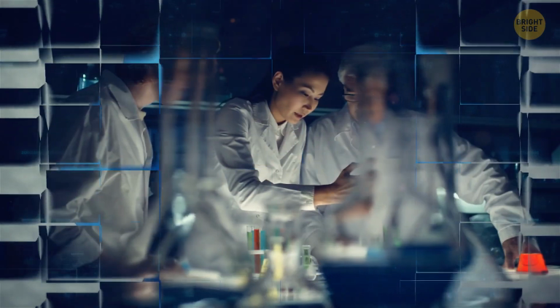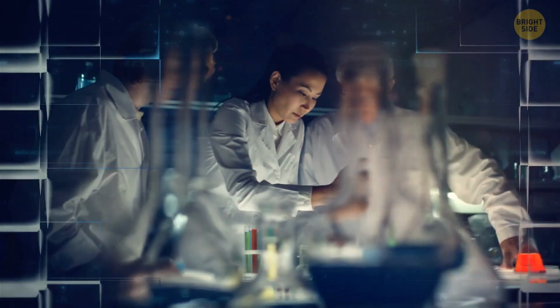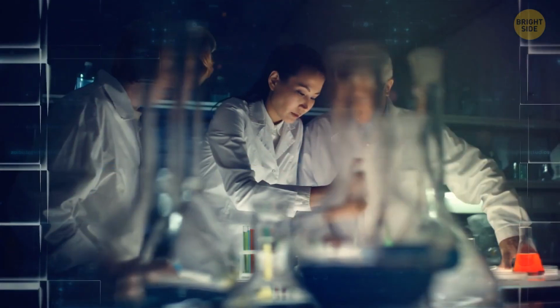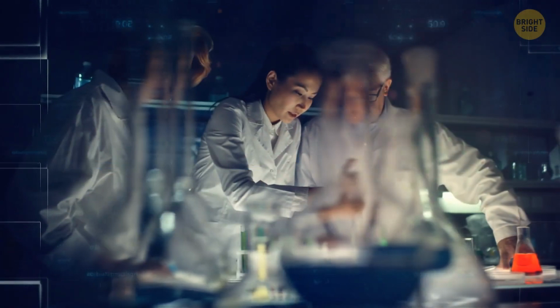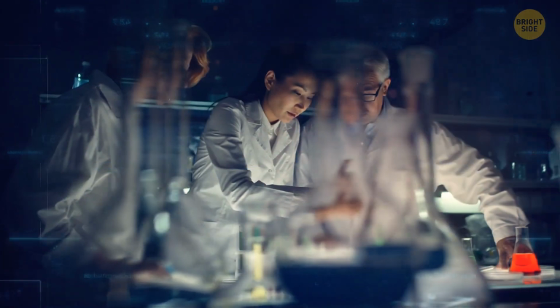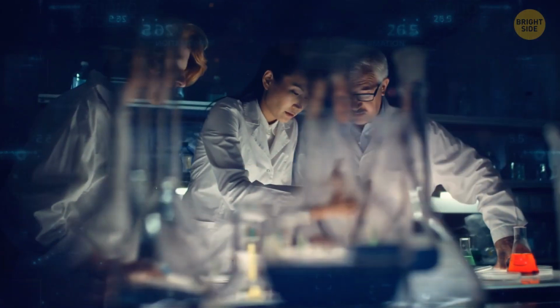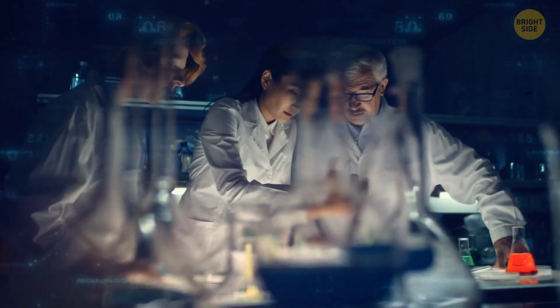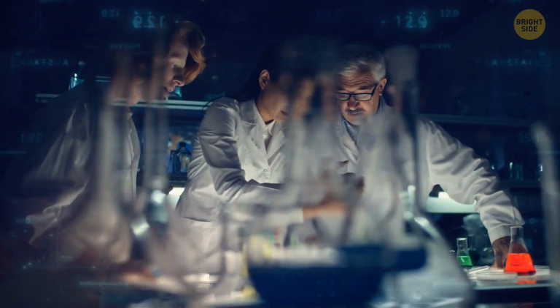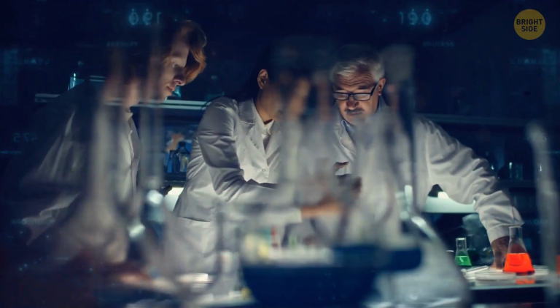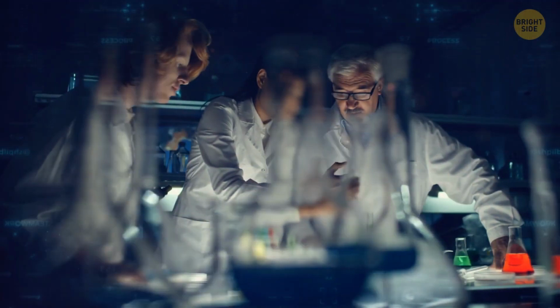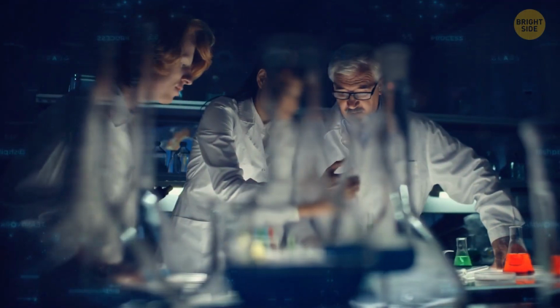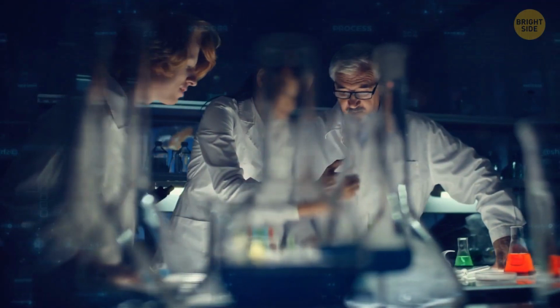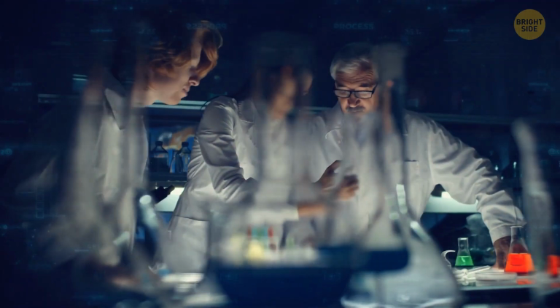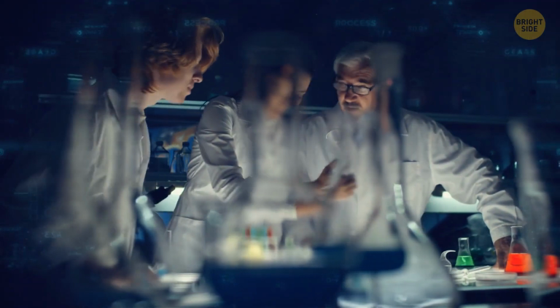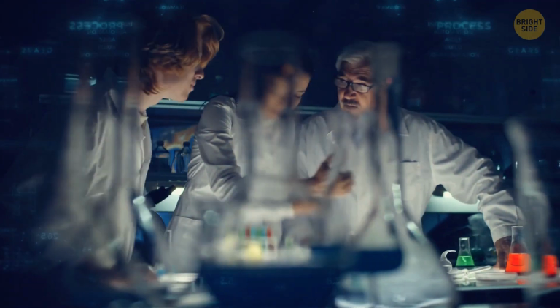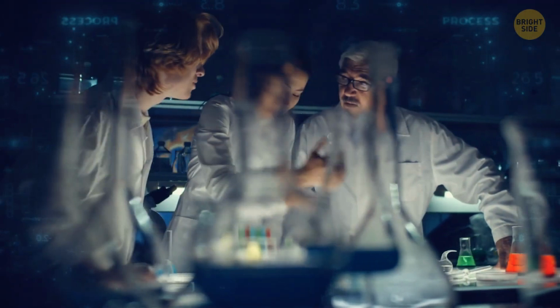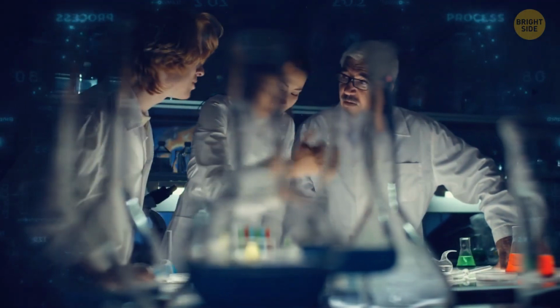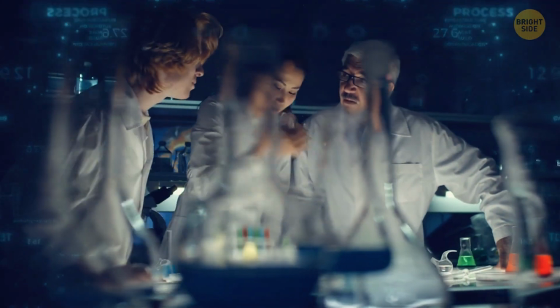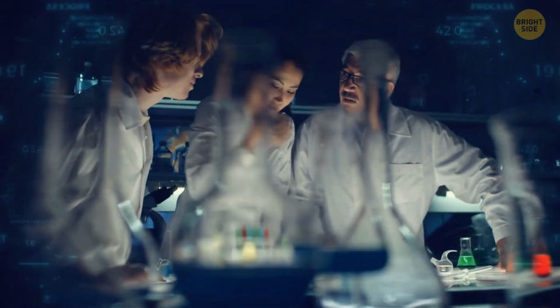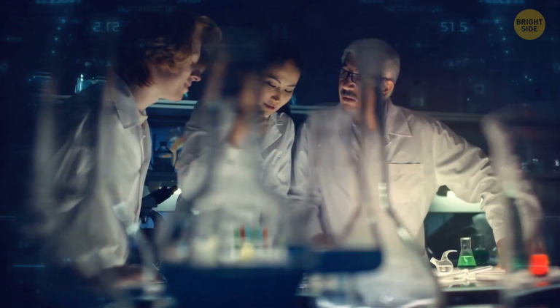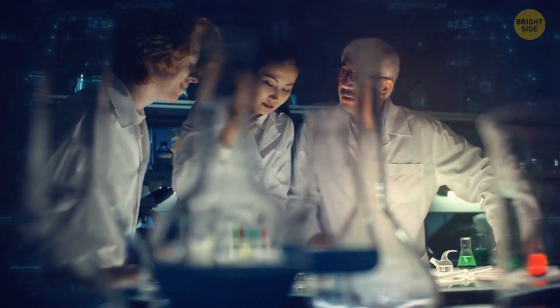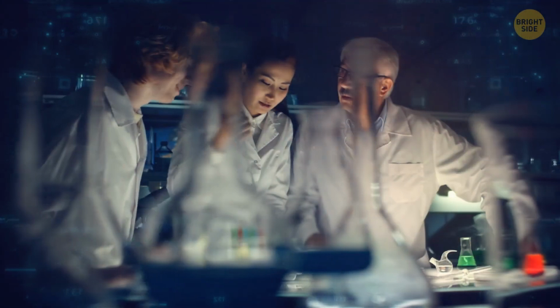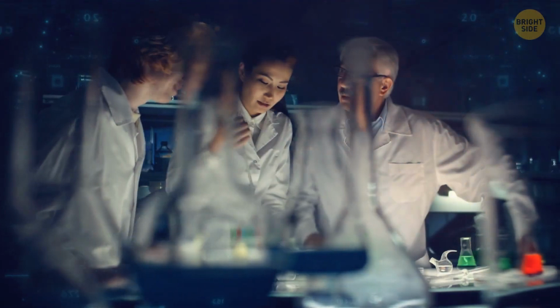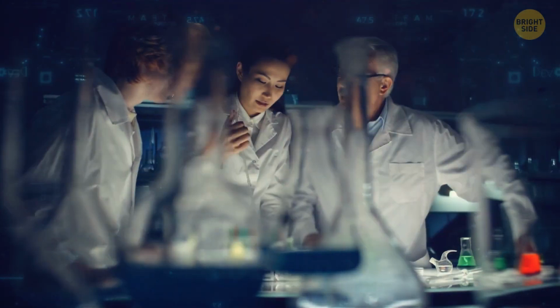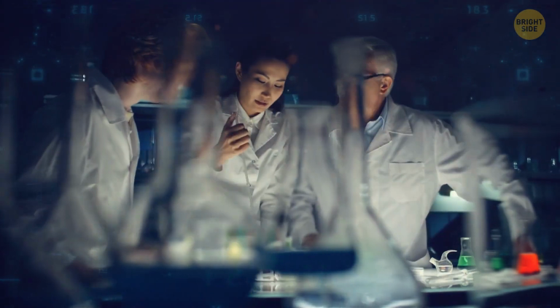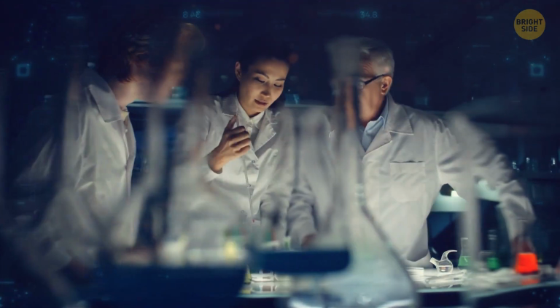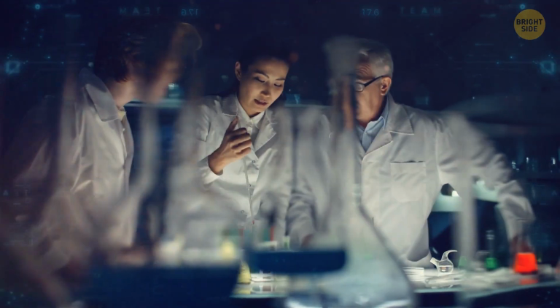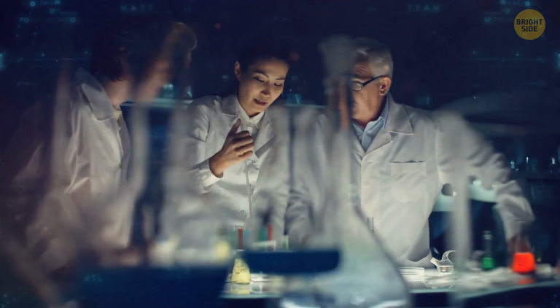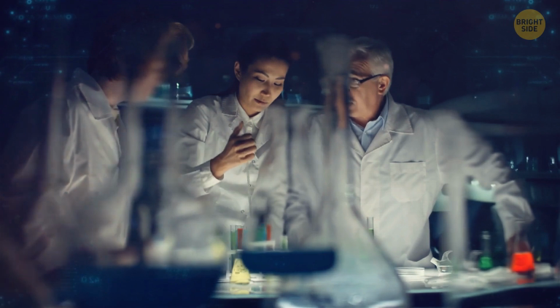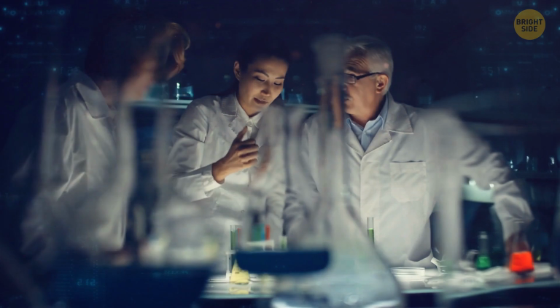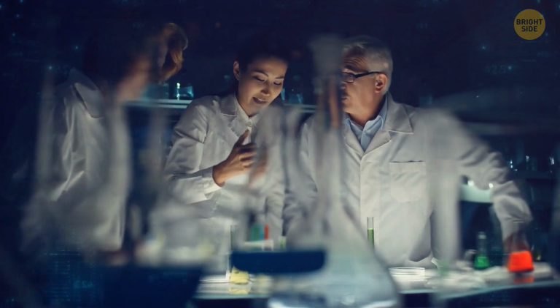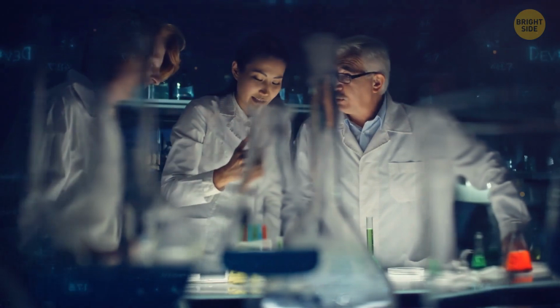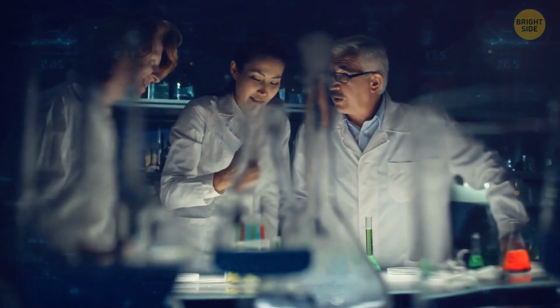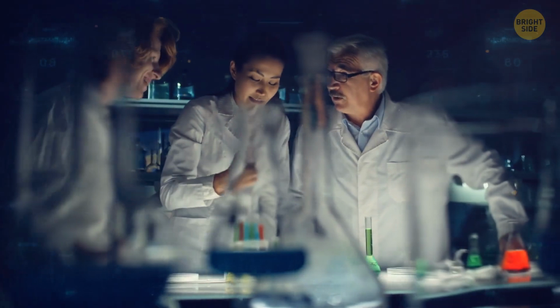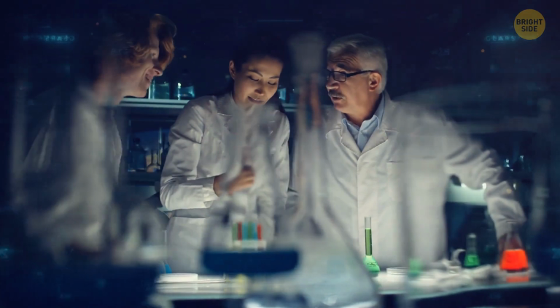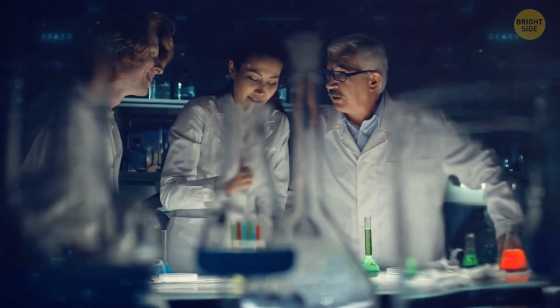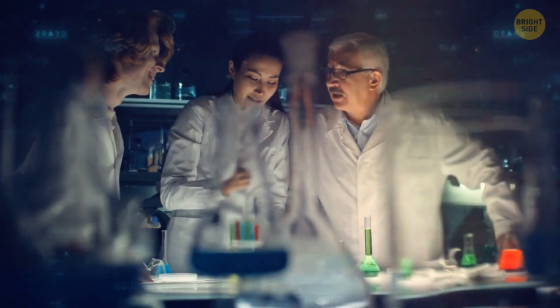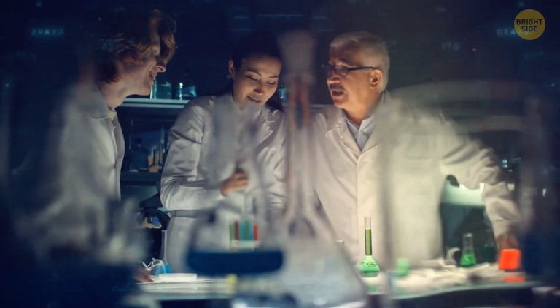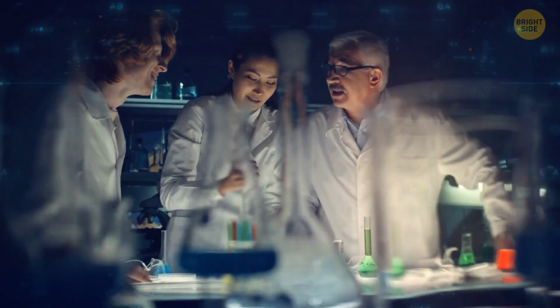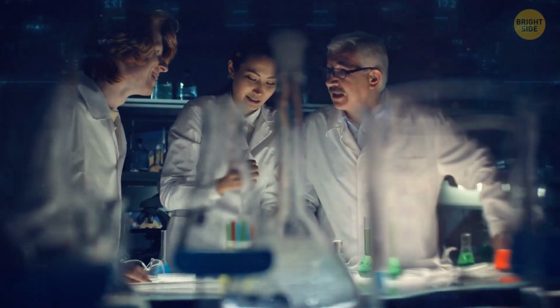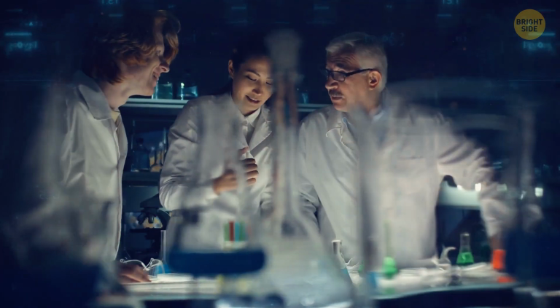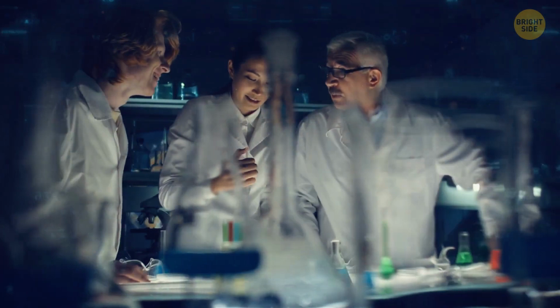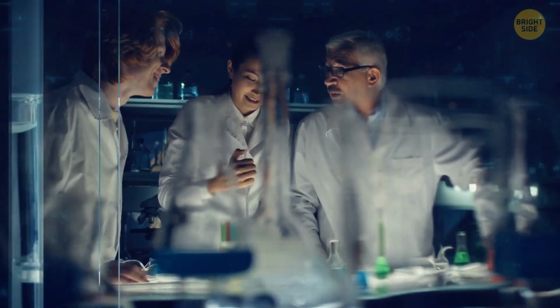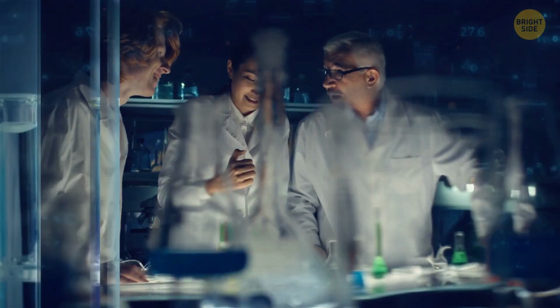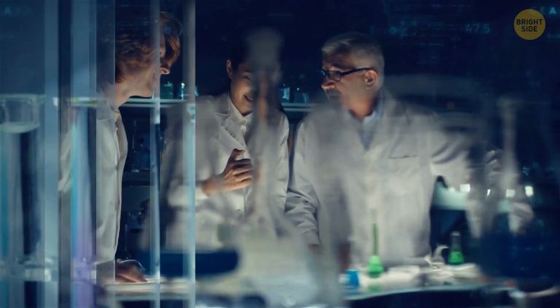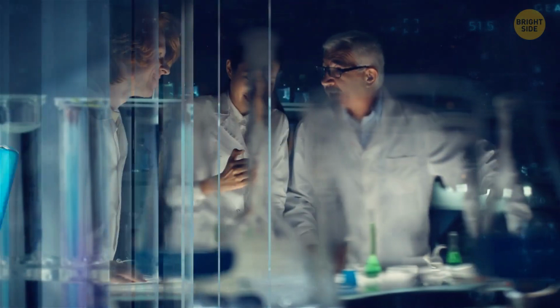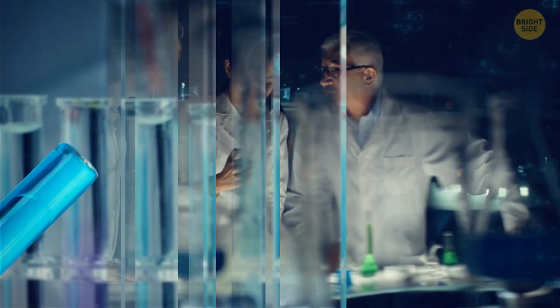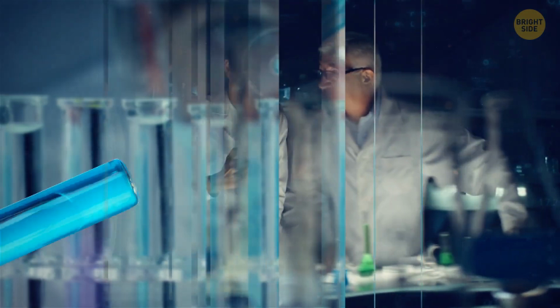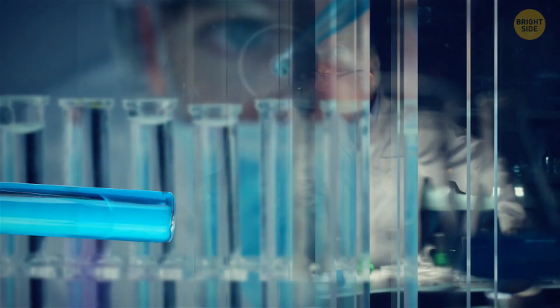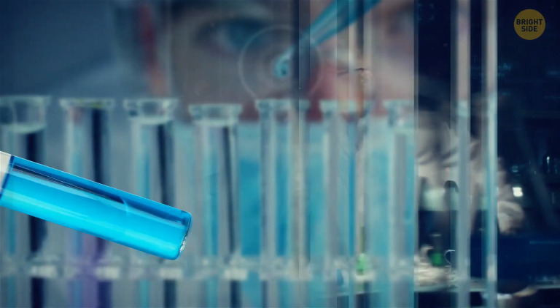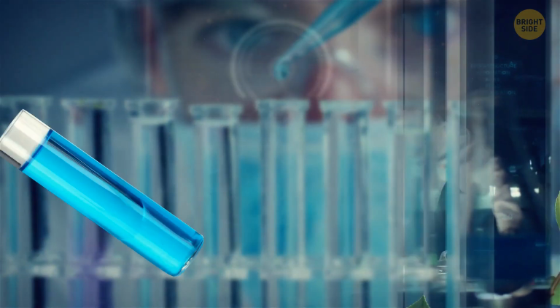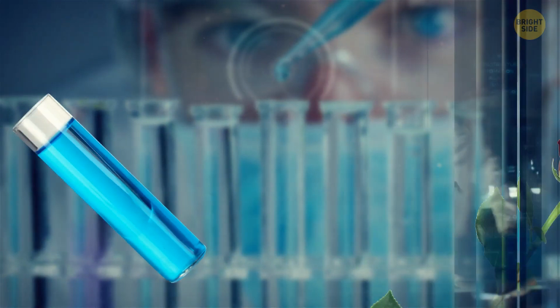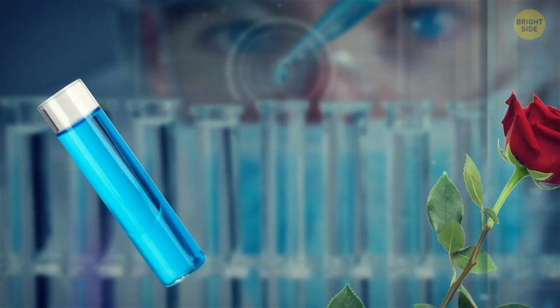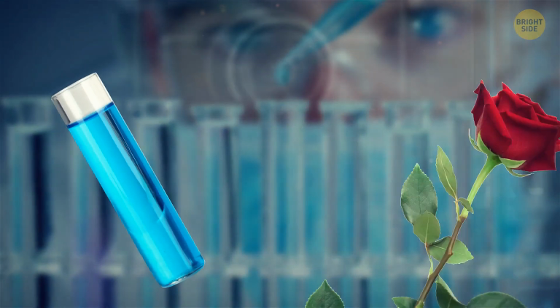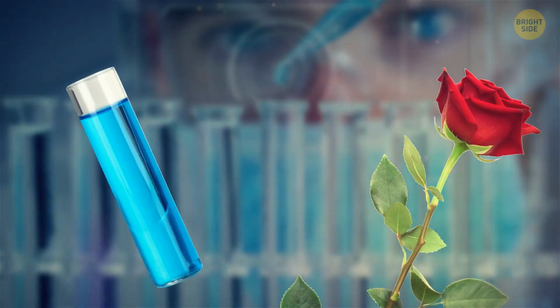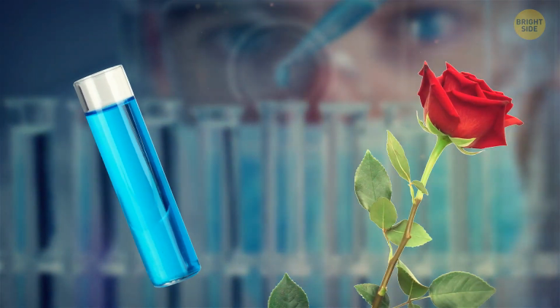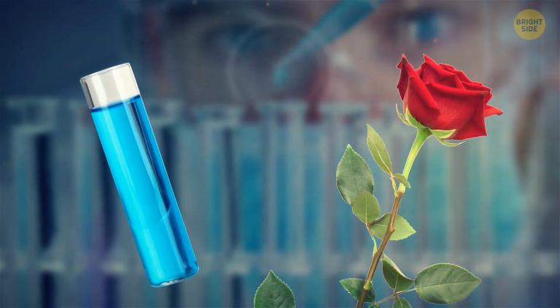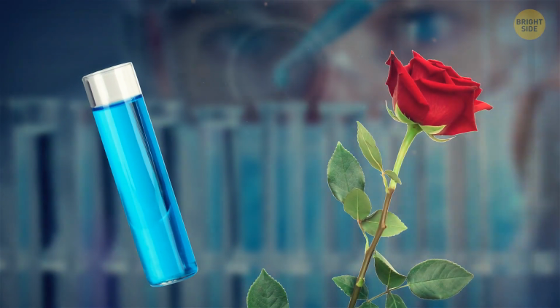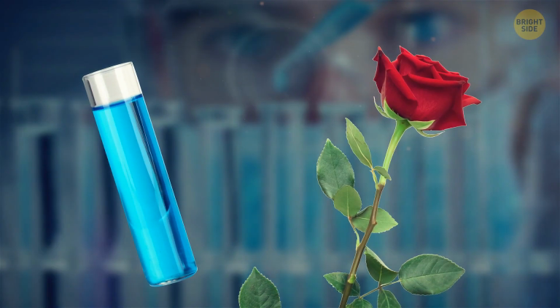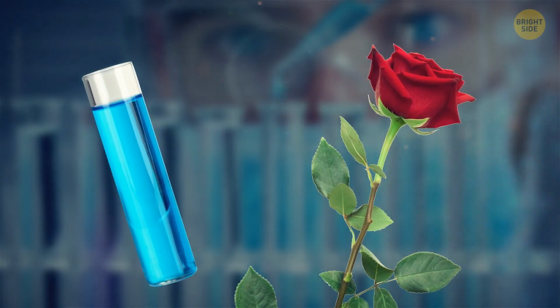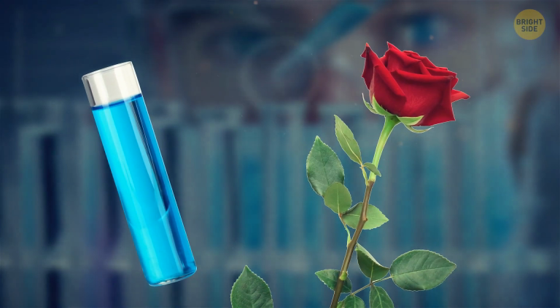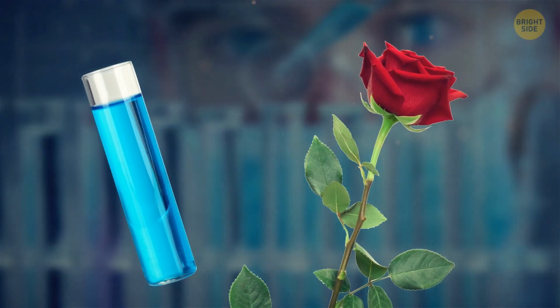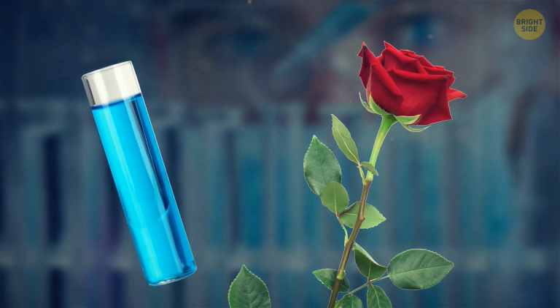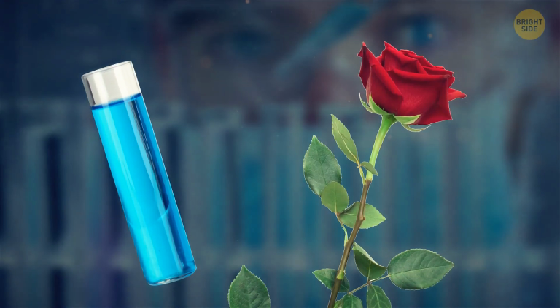These researchers from Tianjin University and the Chinese Academy of Sciences said, hold my test tube, and made it happen.